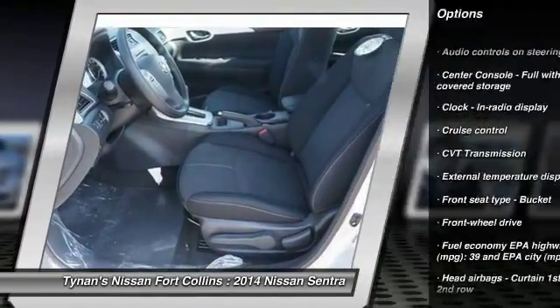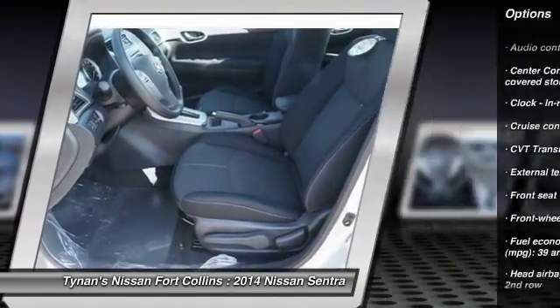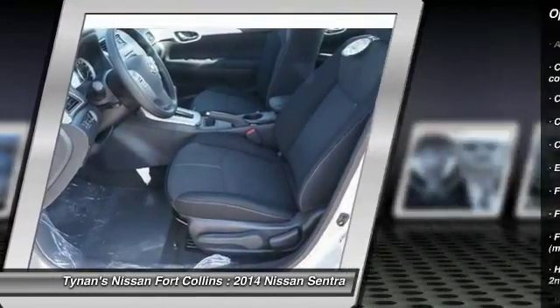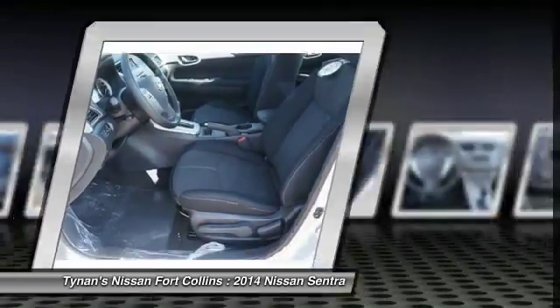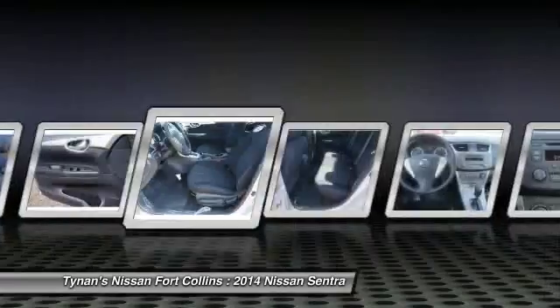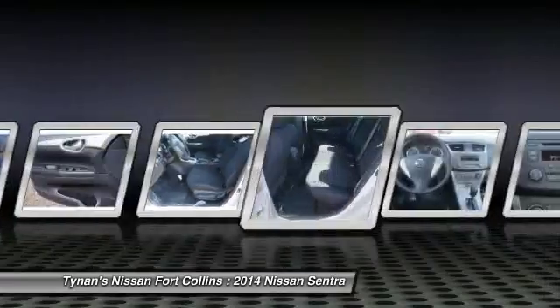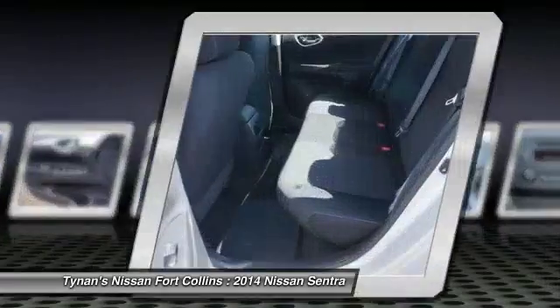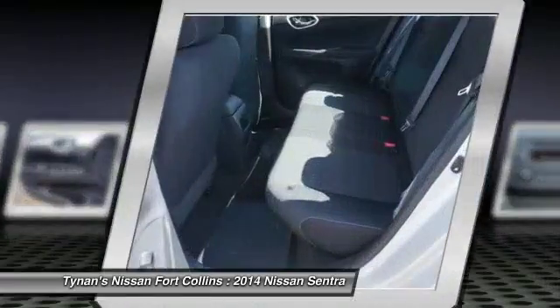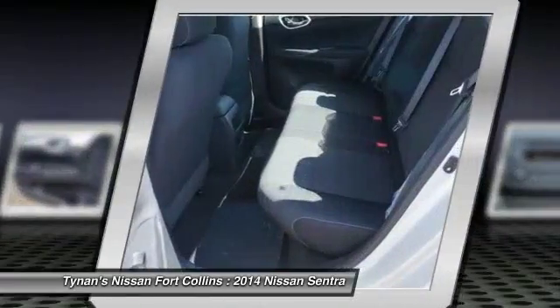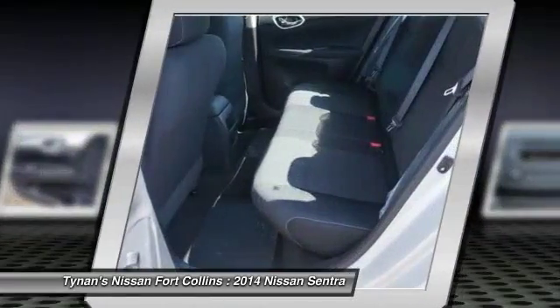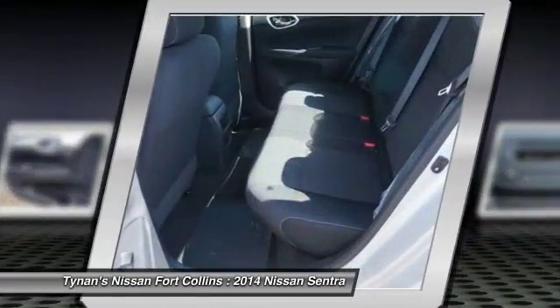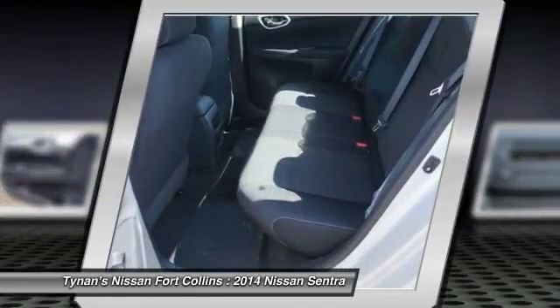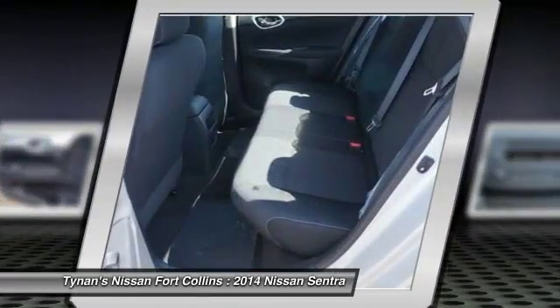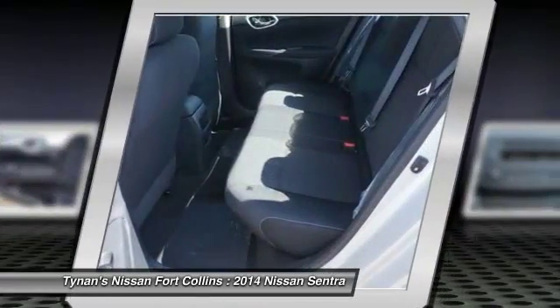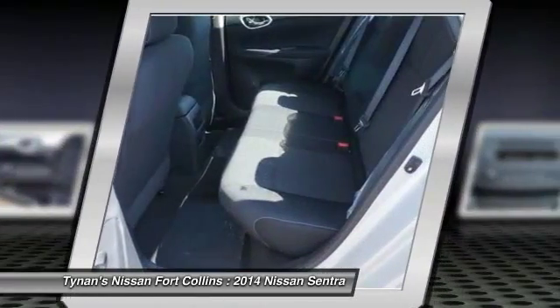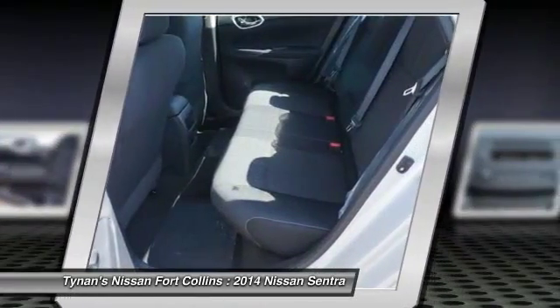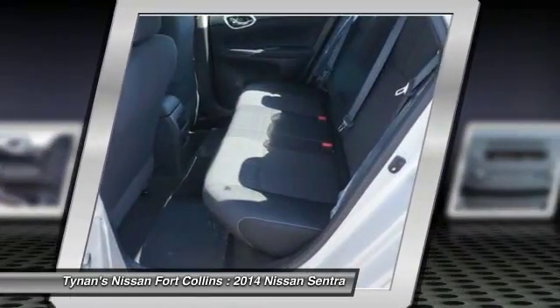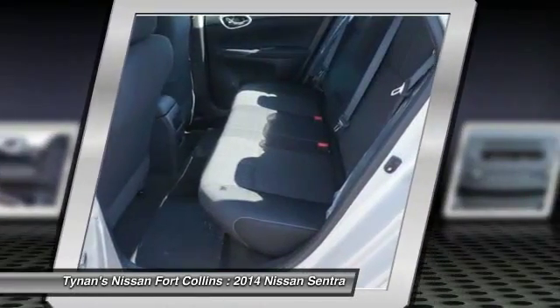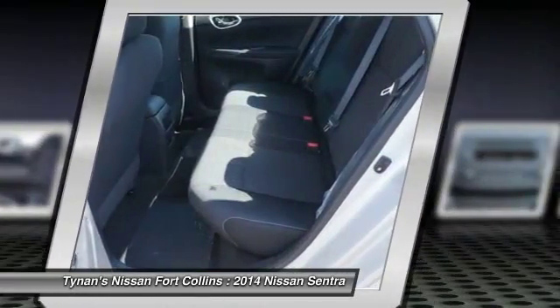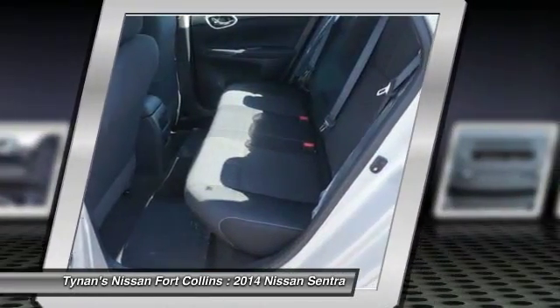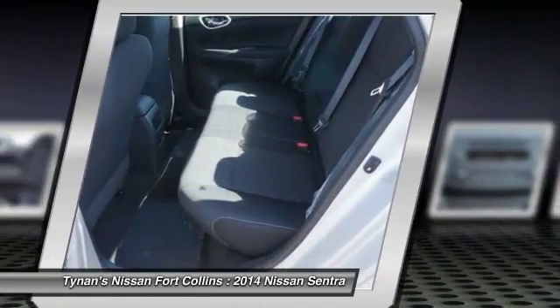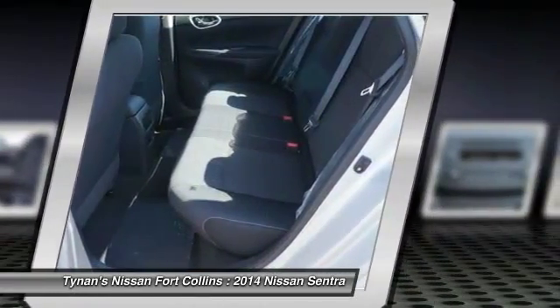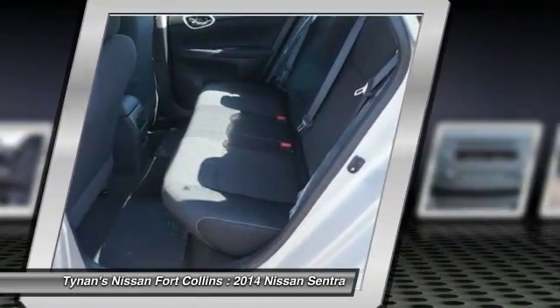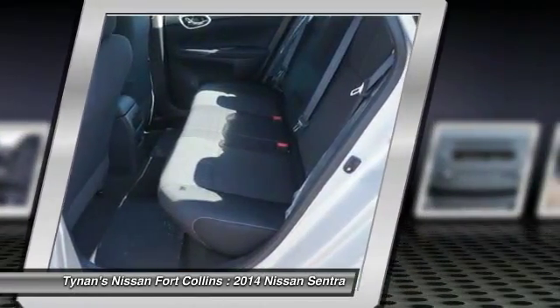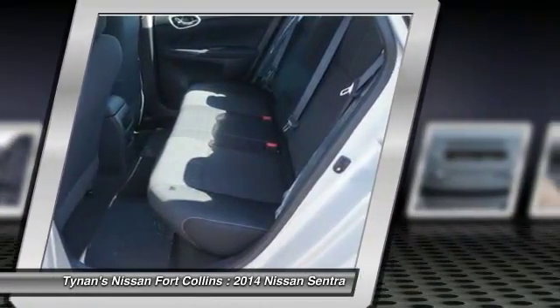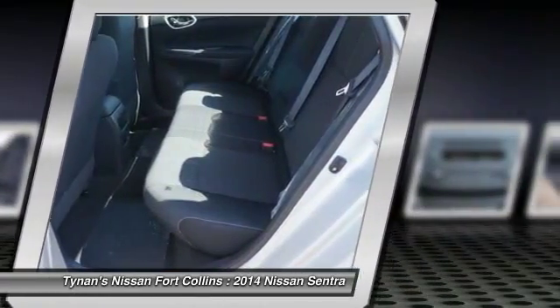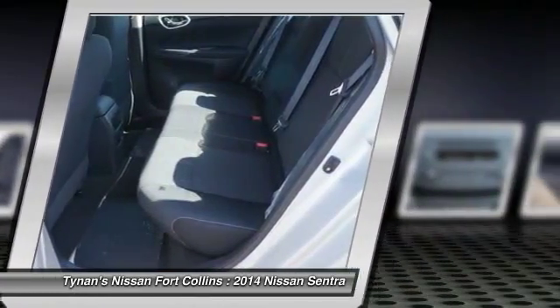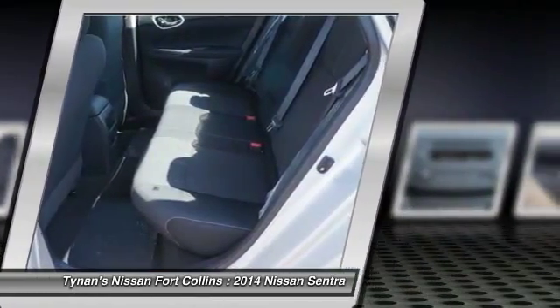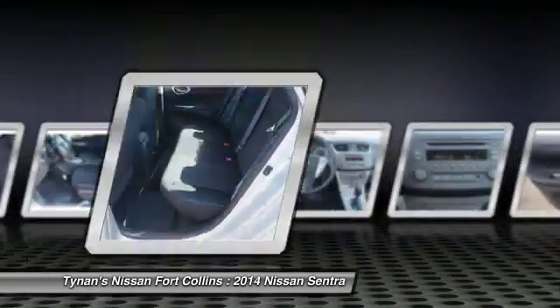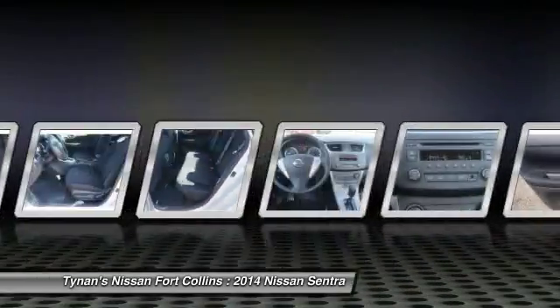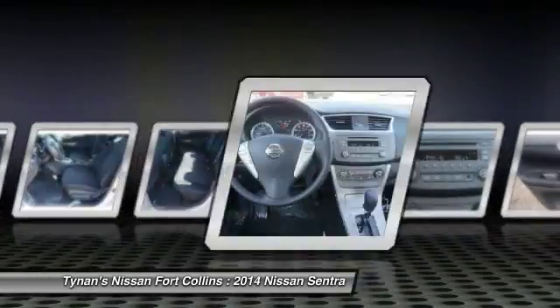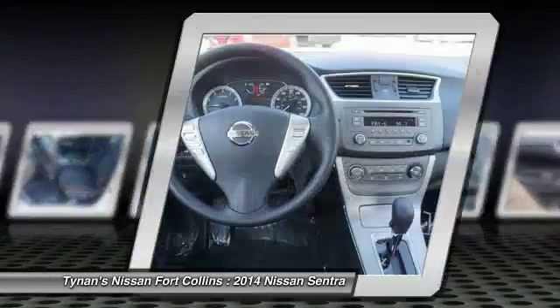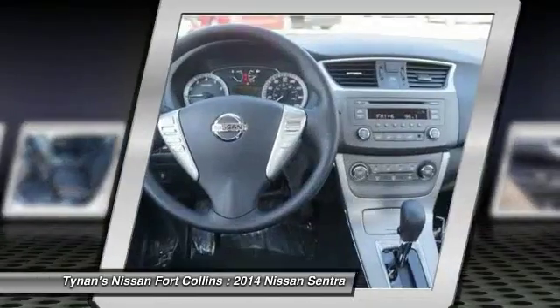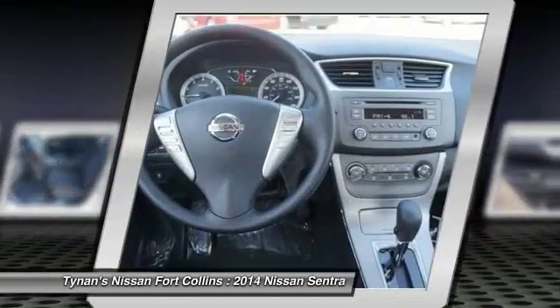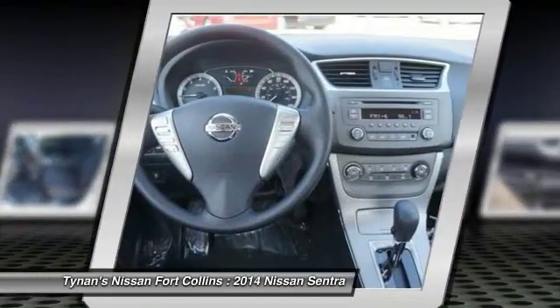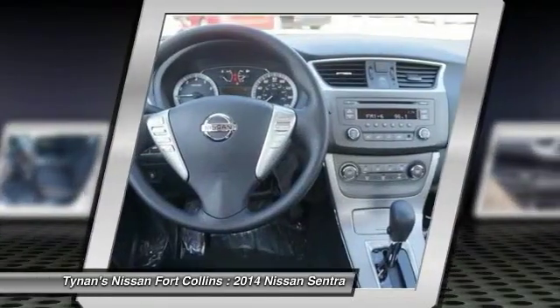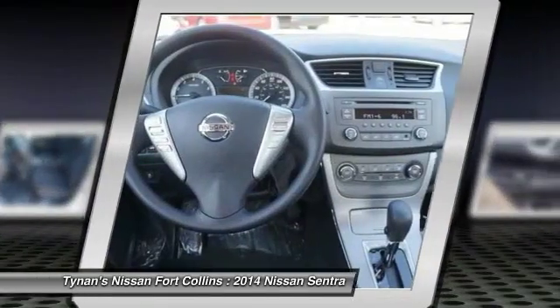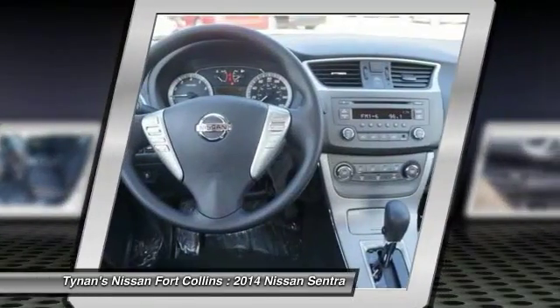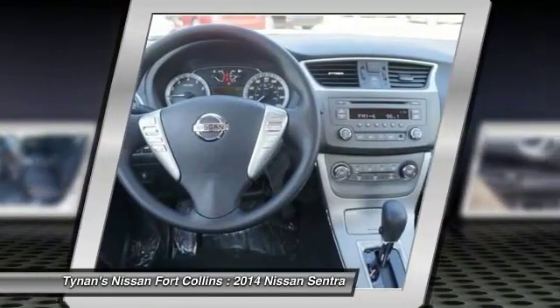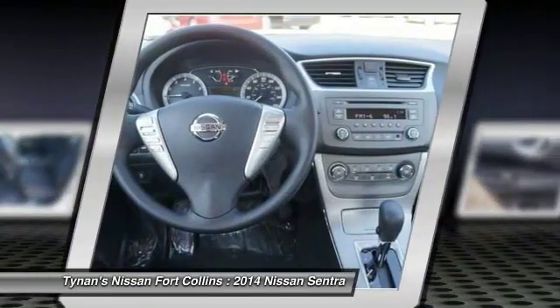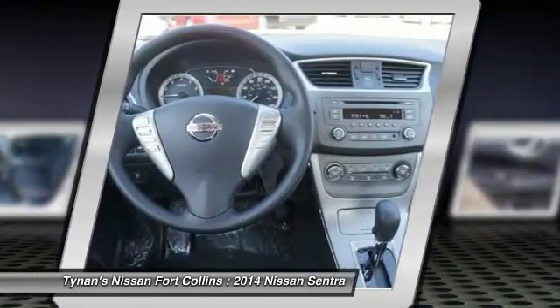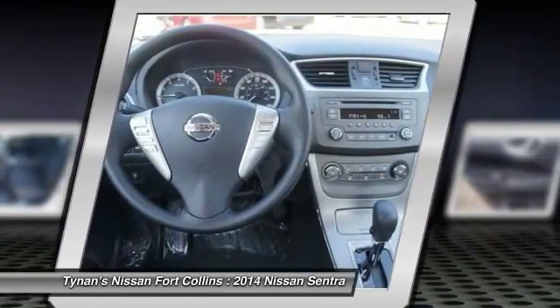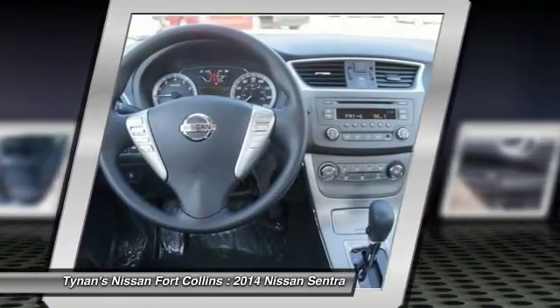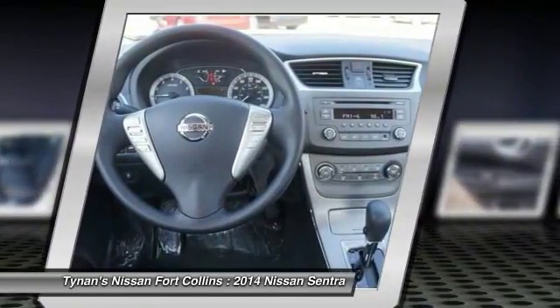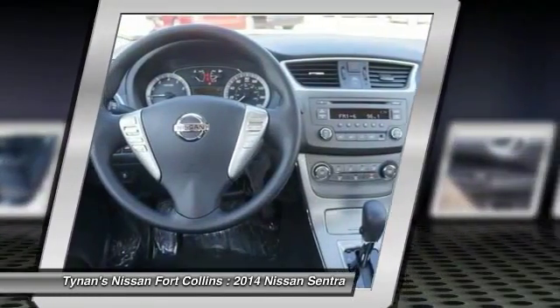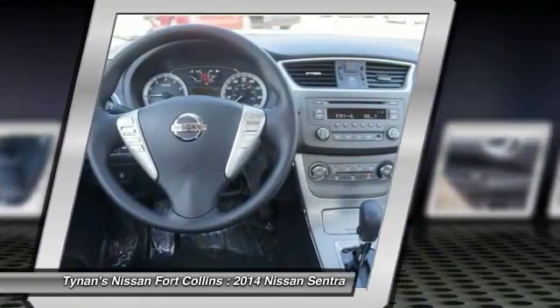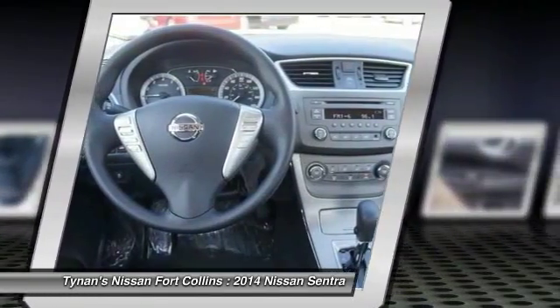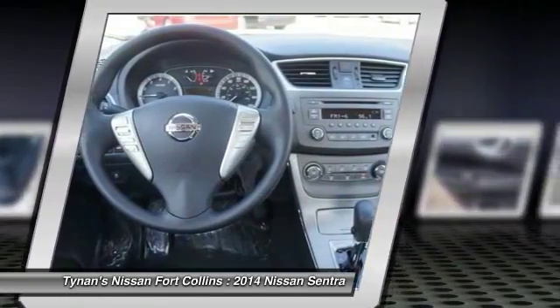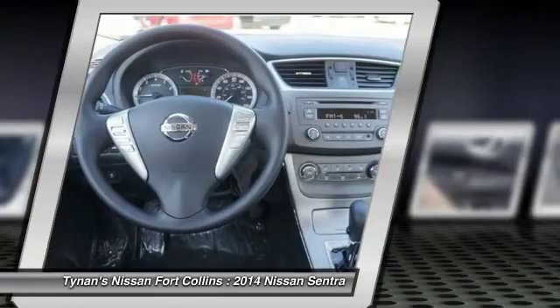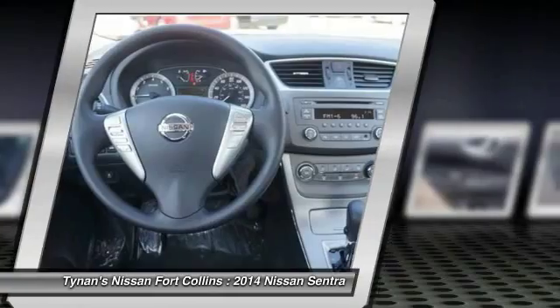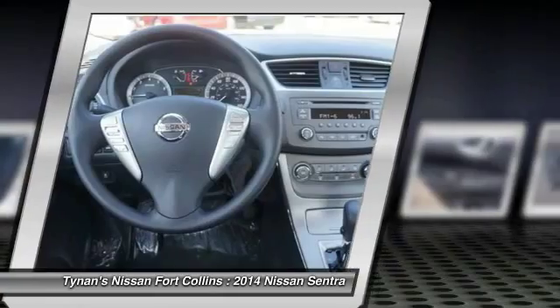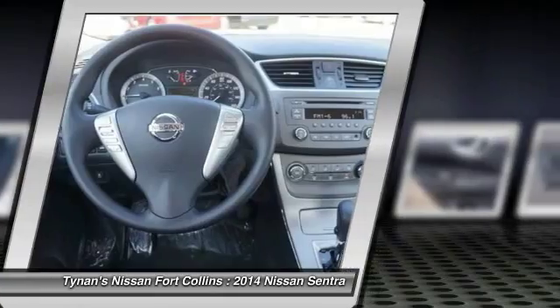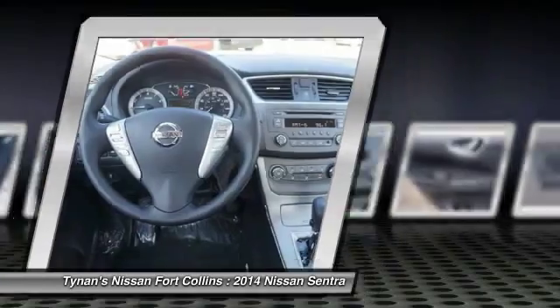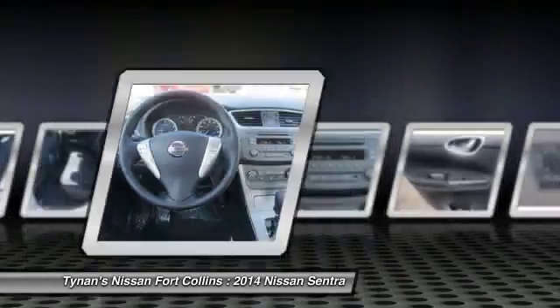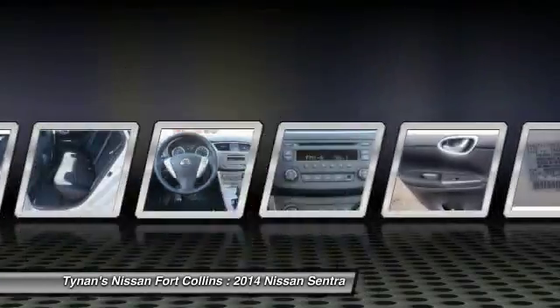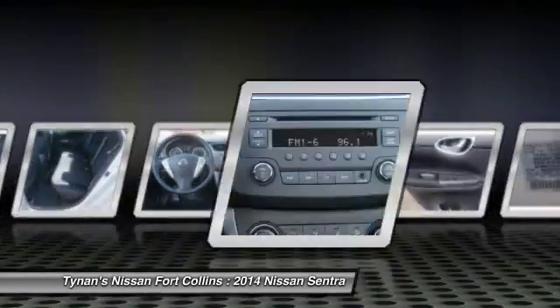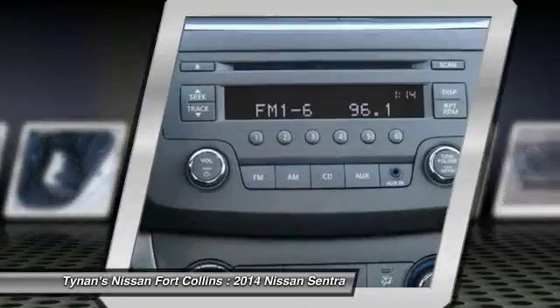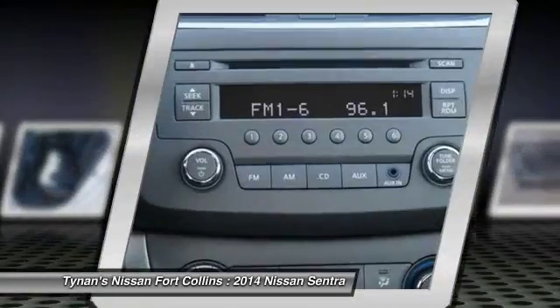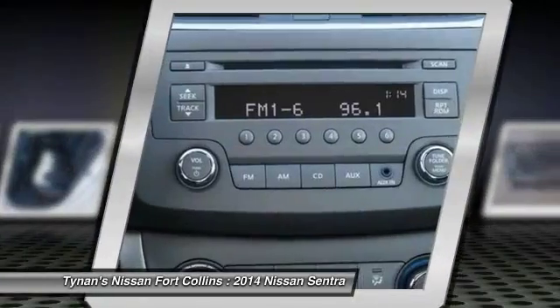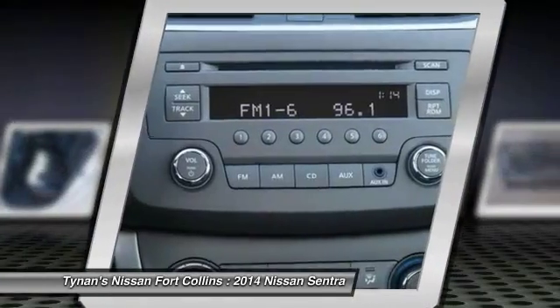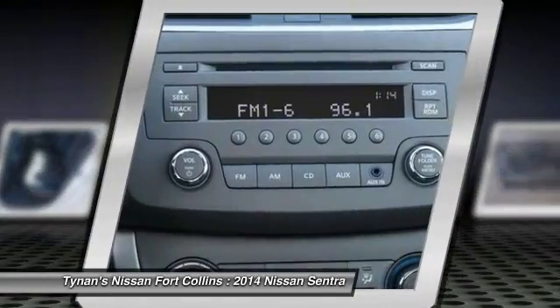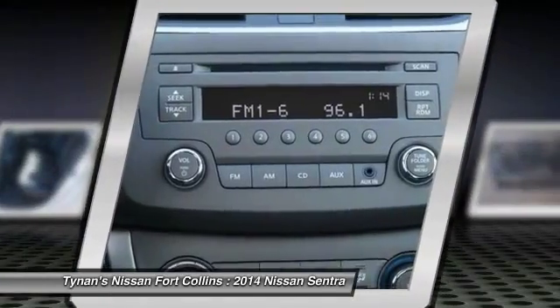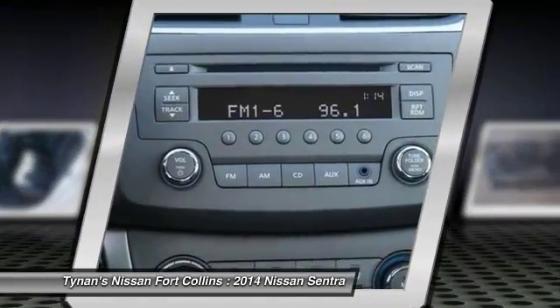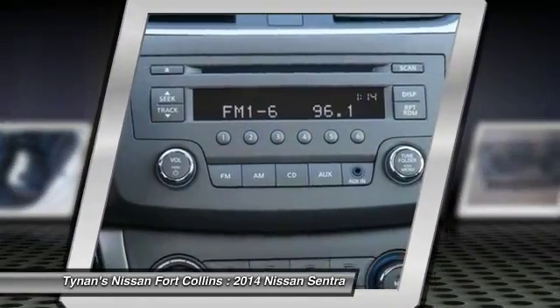Passenger airbag, power windows, remote power door locks, trip computer, speed proportional power steering.